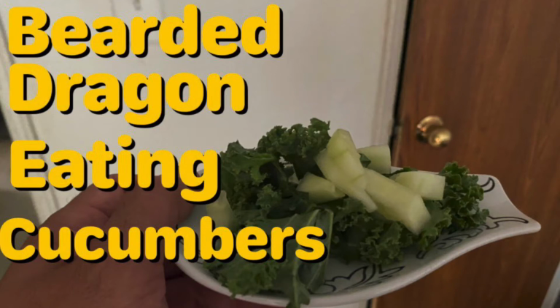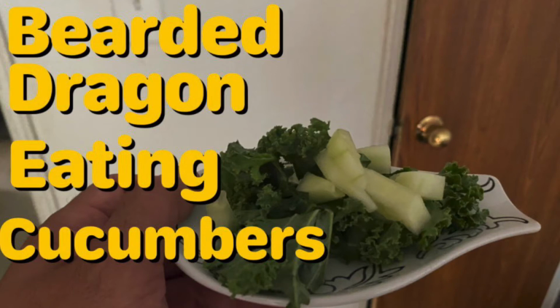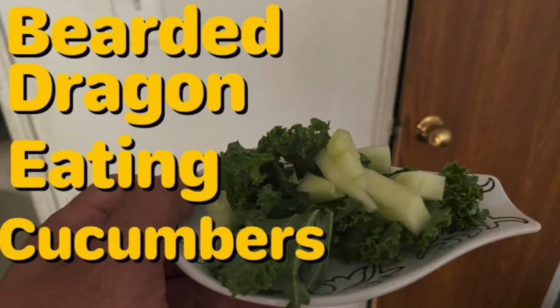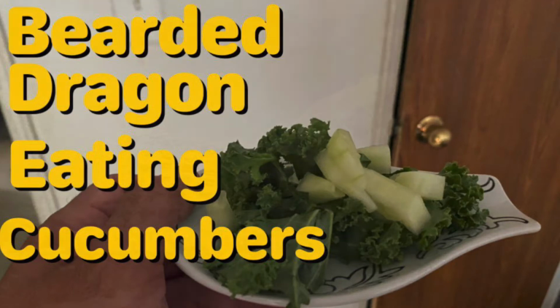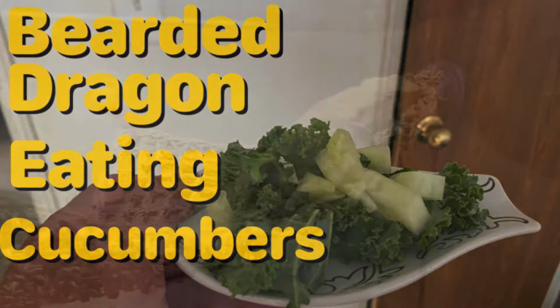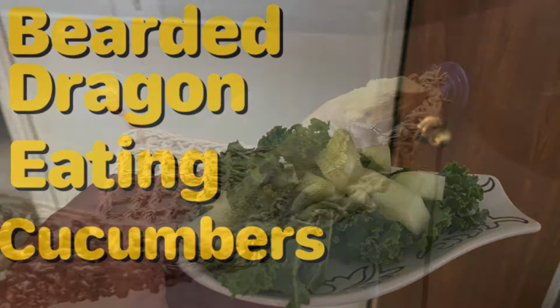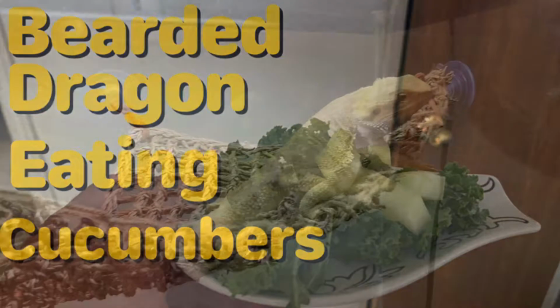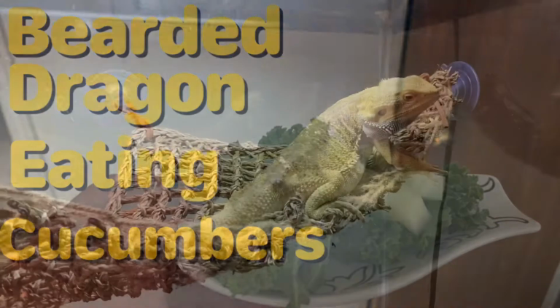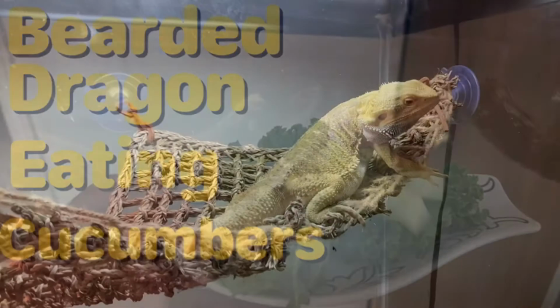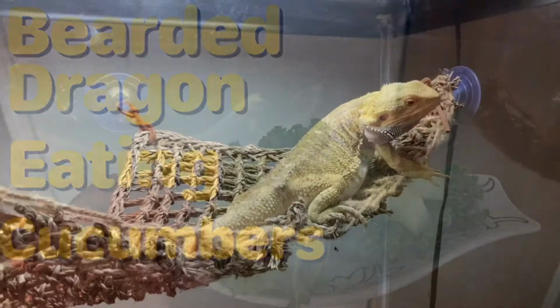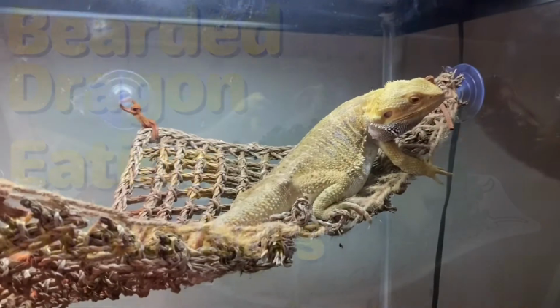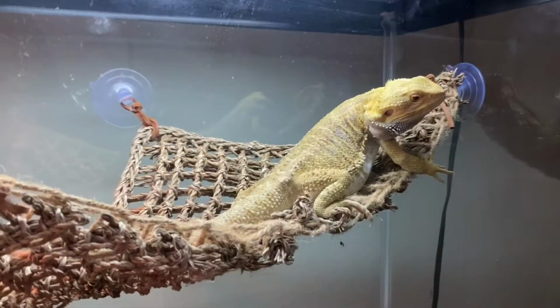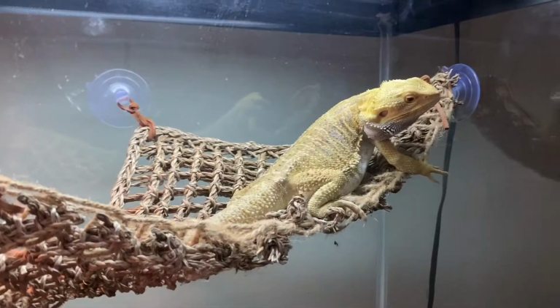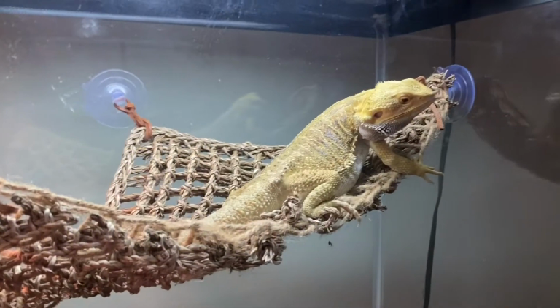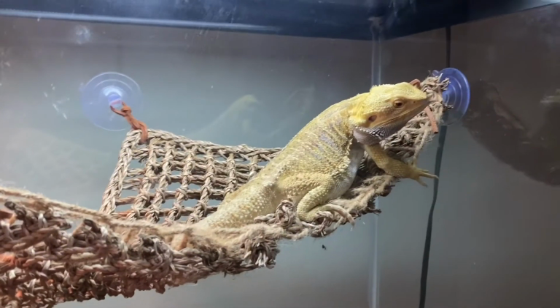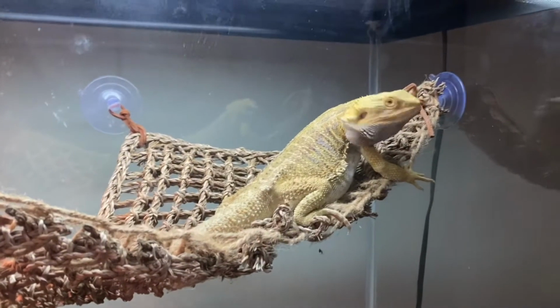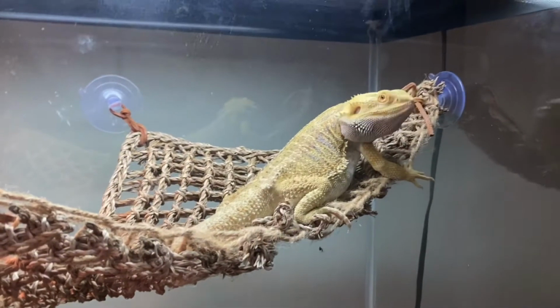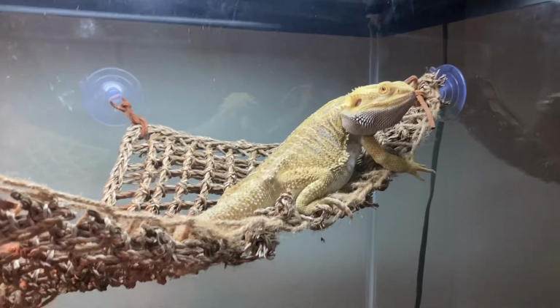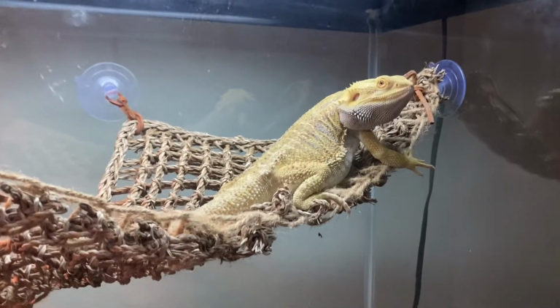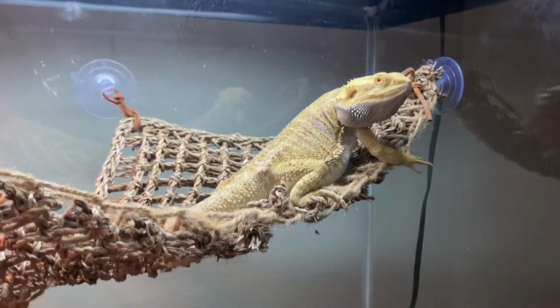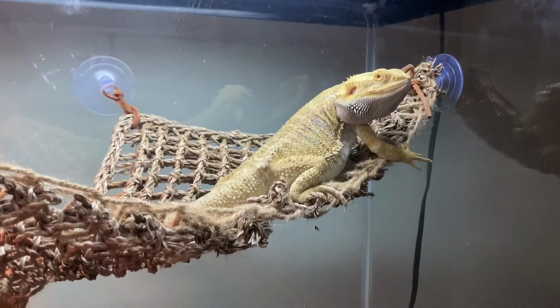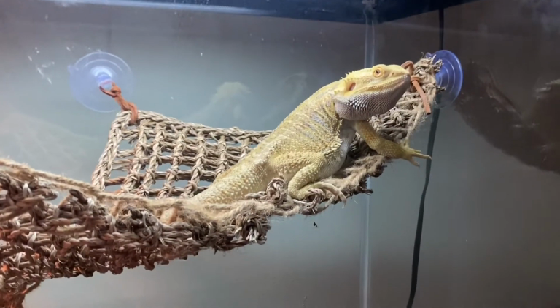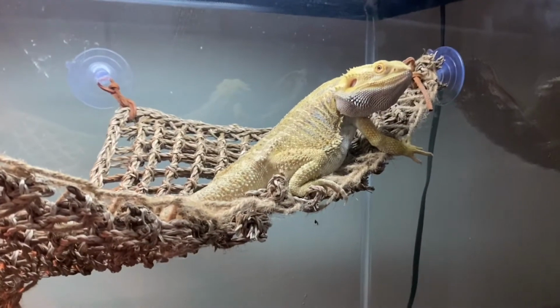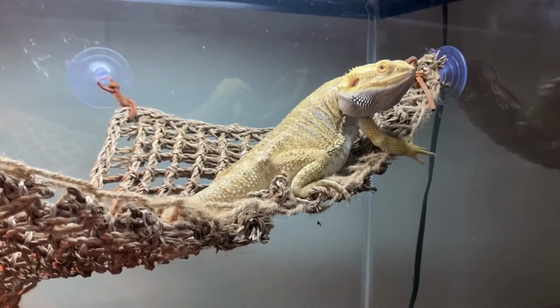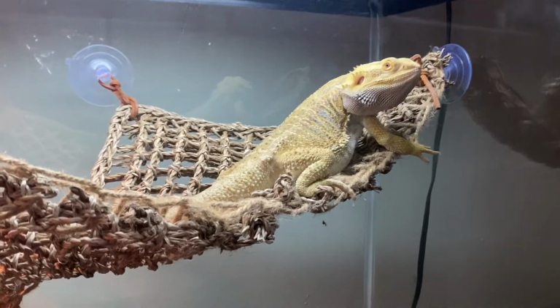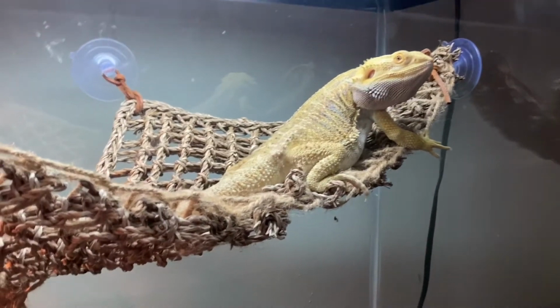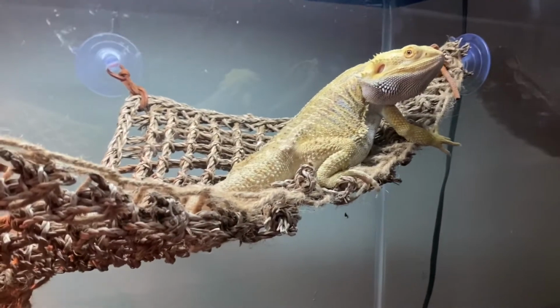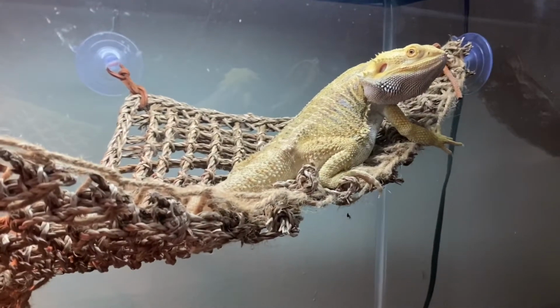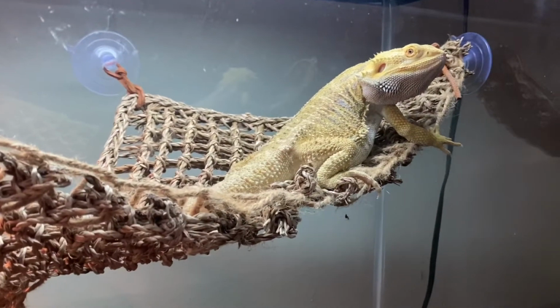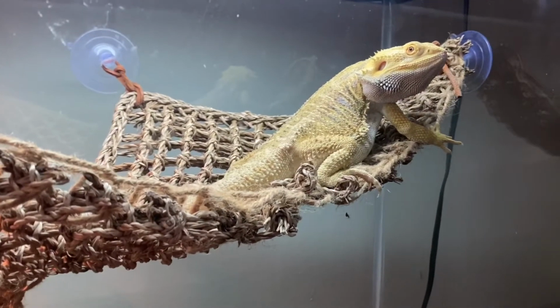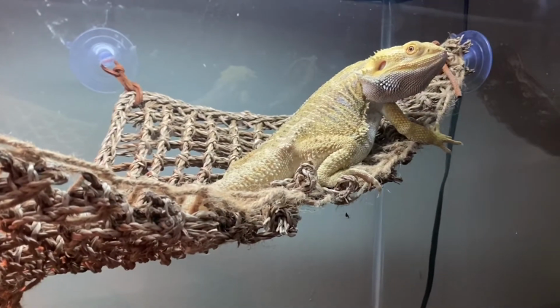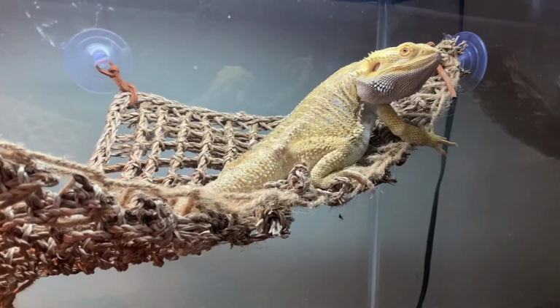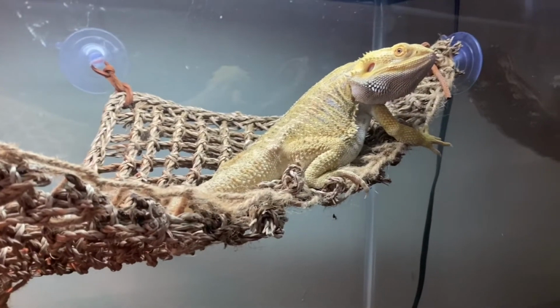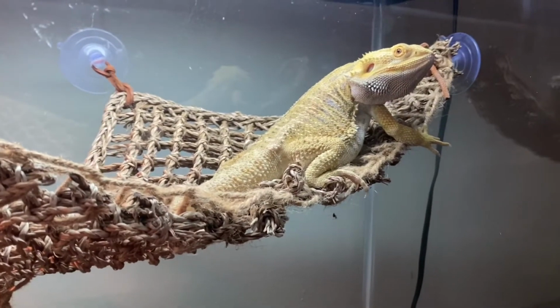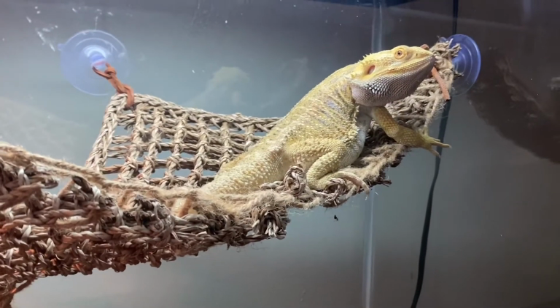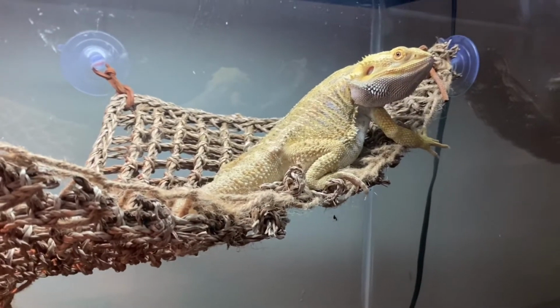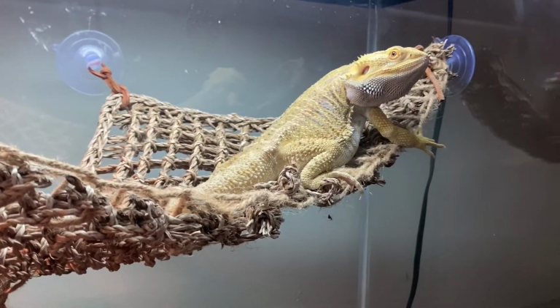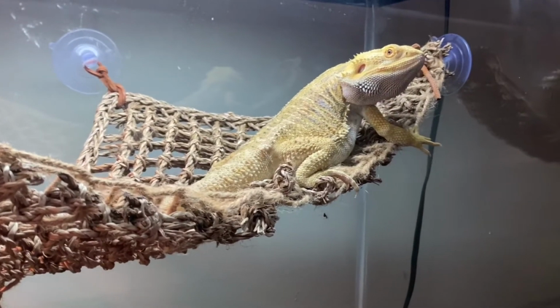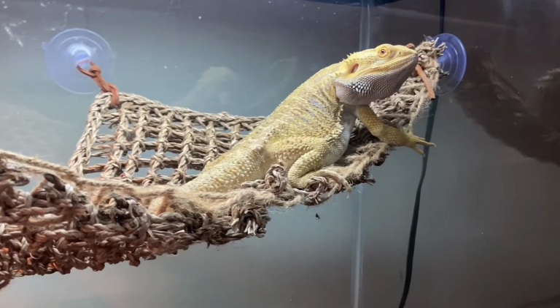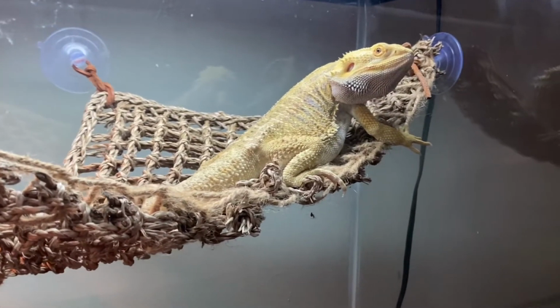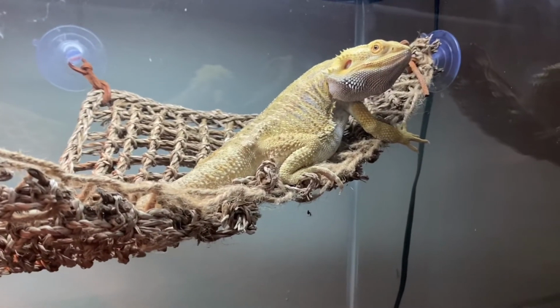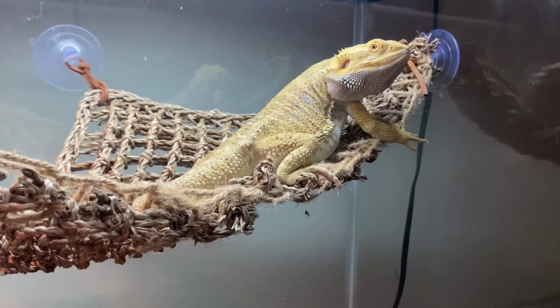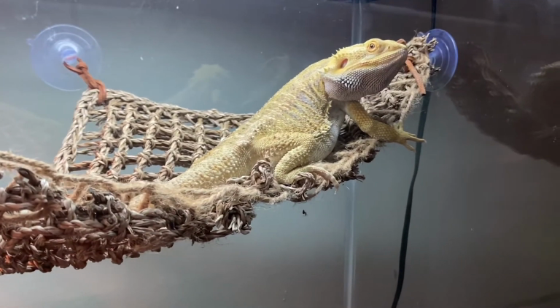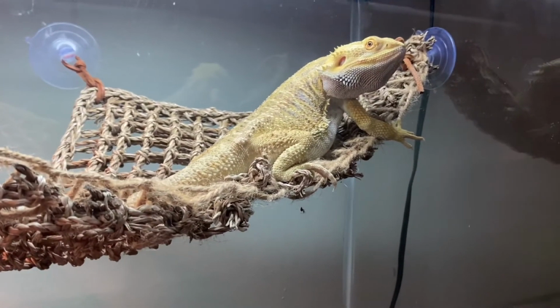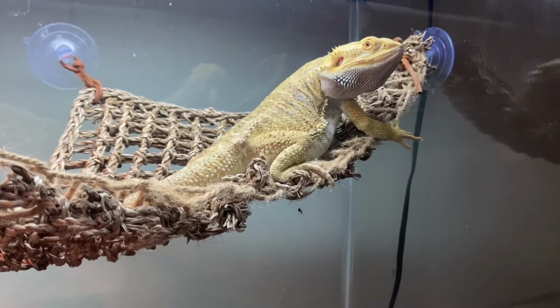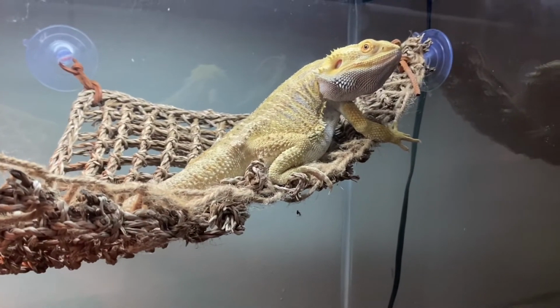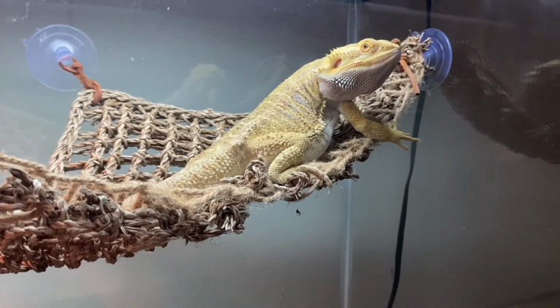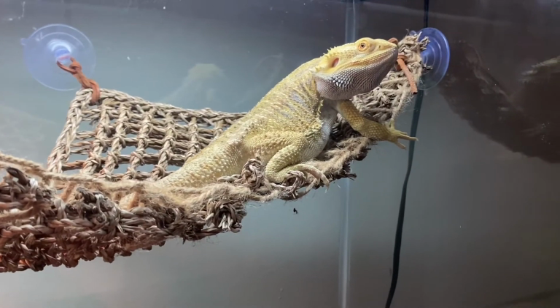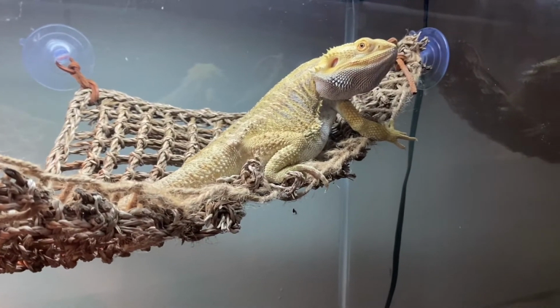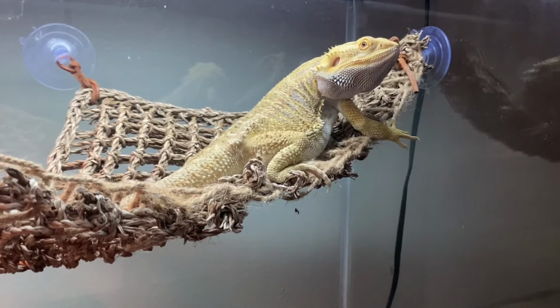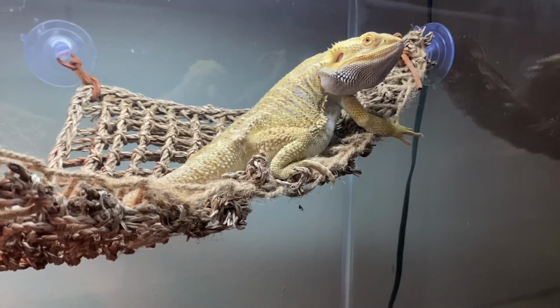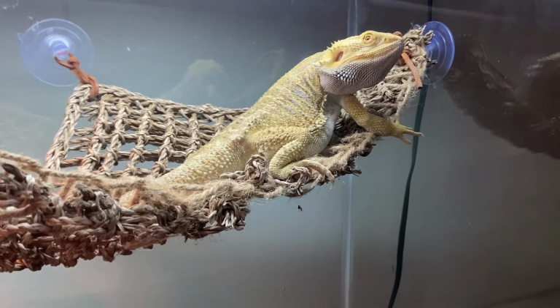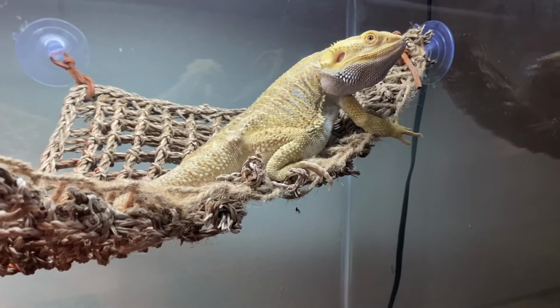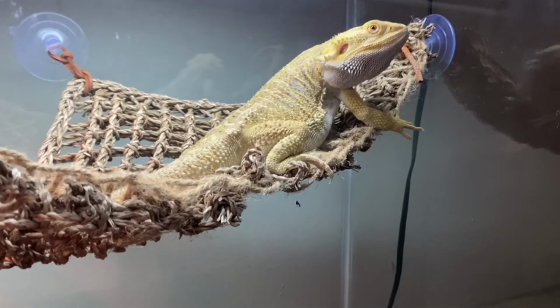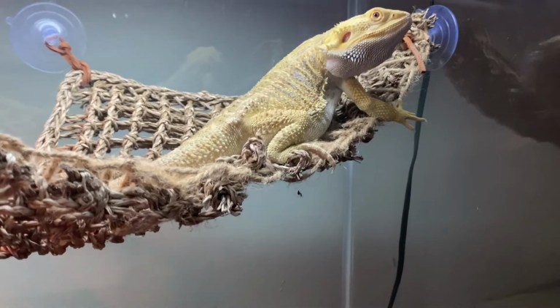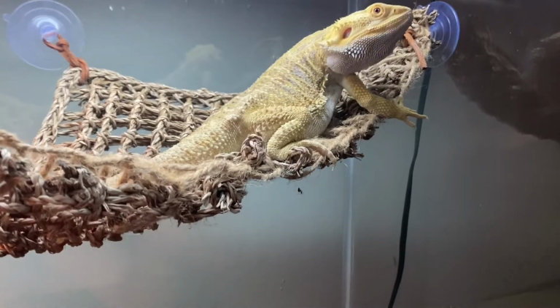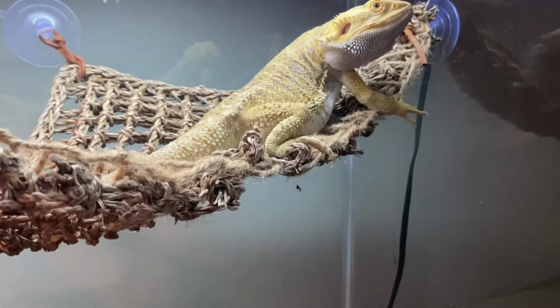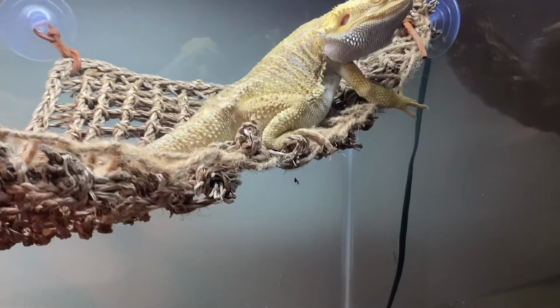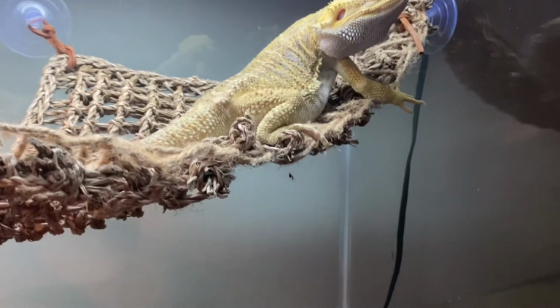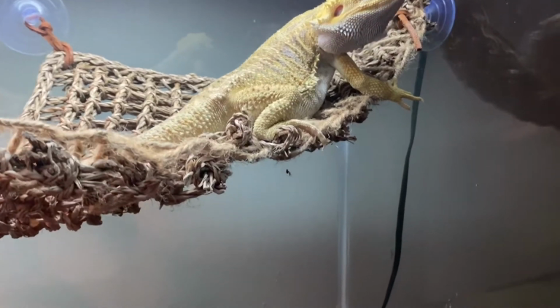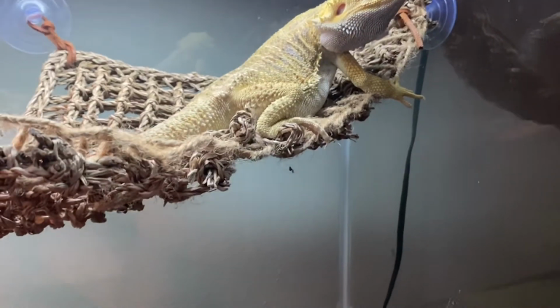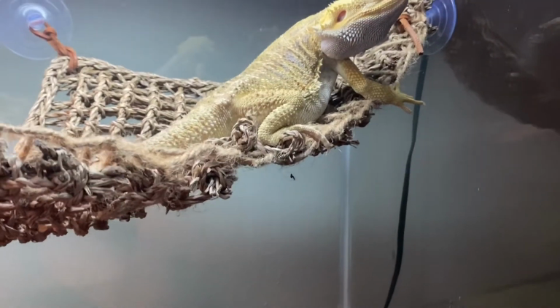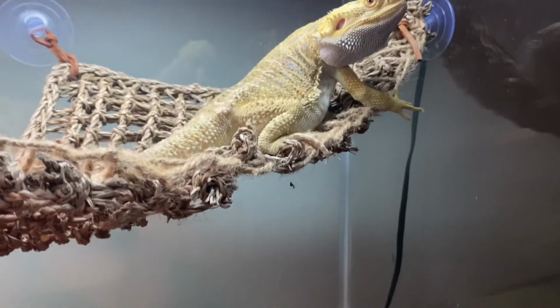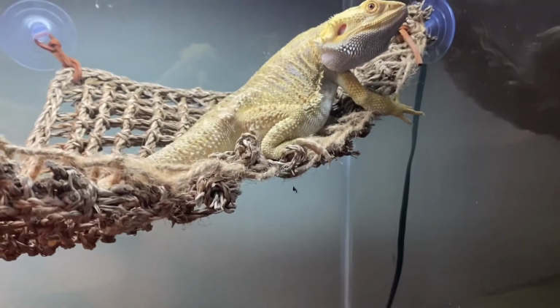What's up guys, it's your boy John from John's Reptile Page and today's video I'm gonna be giving Spike some kale with some cucumbers.